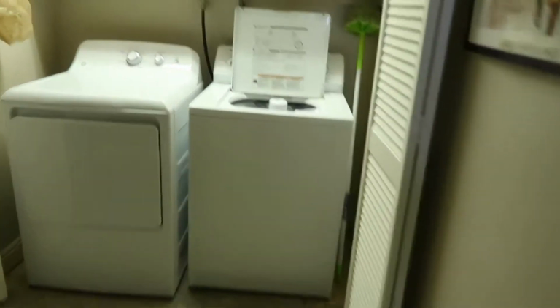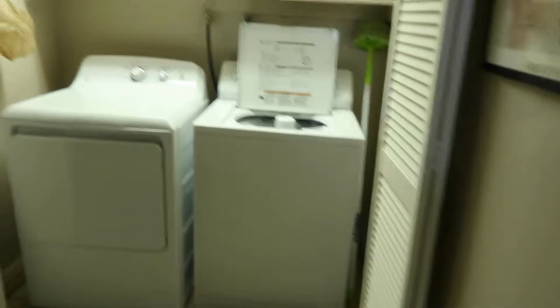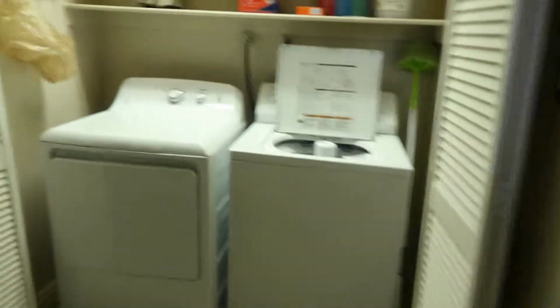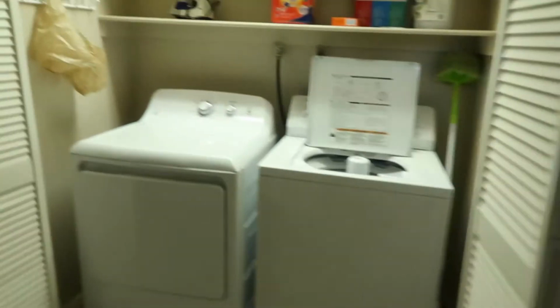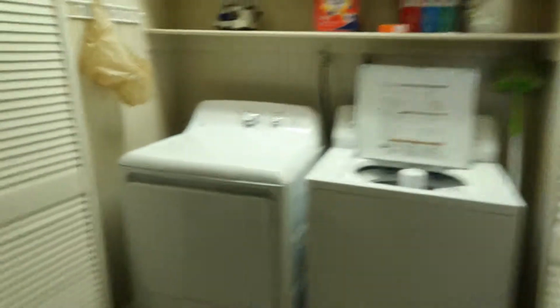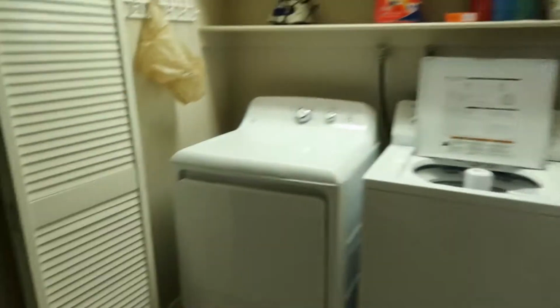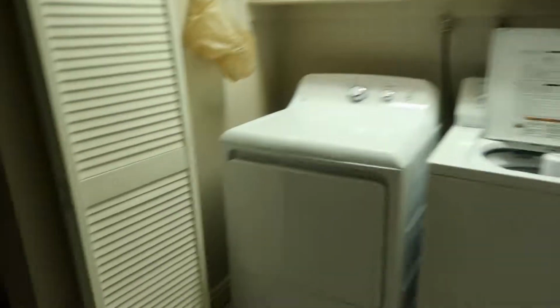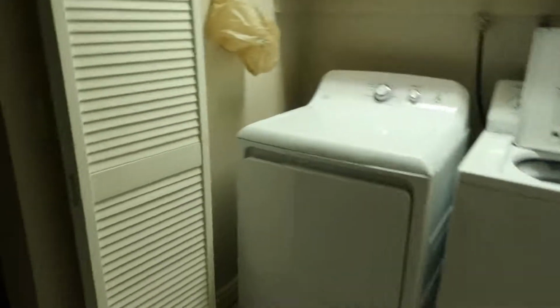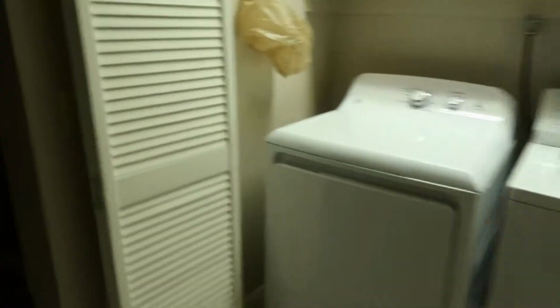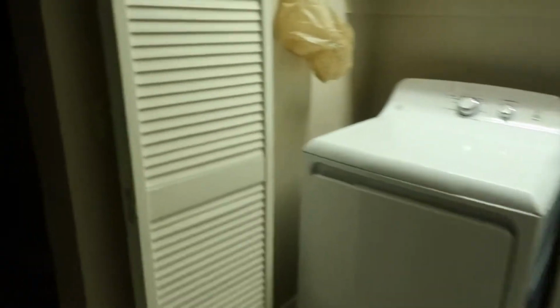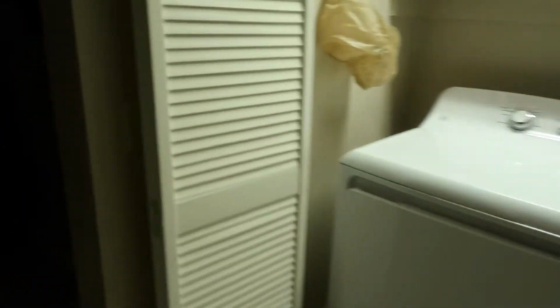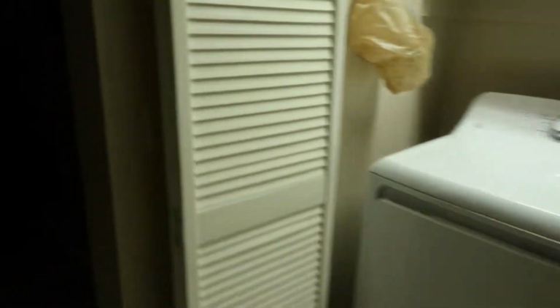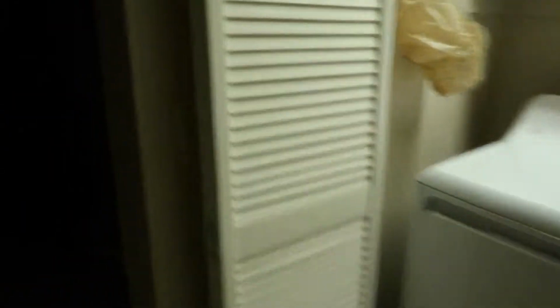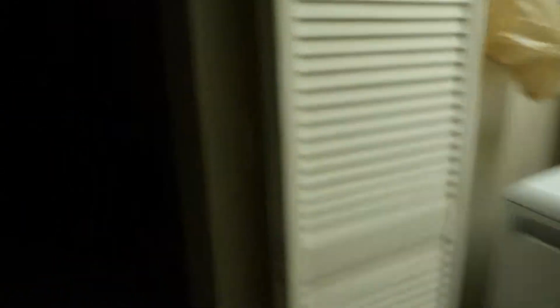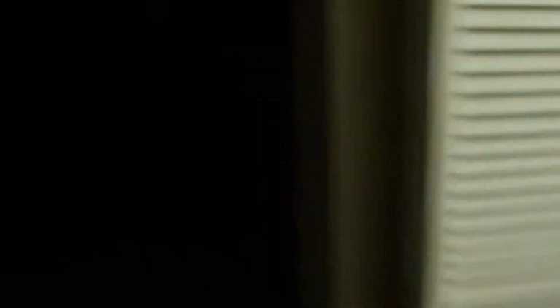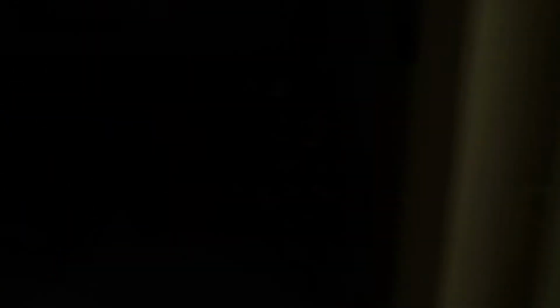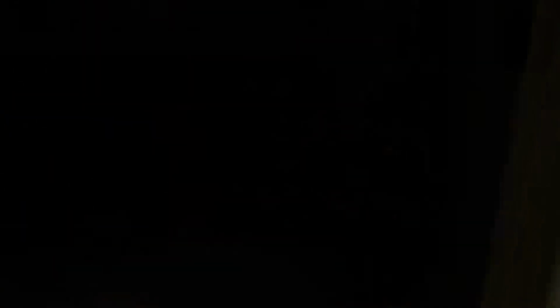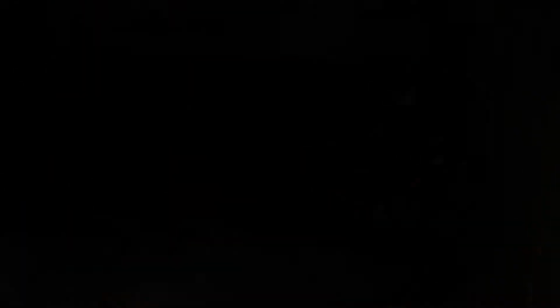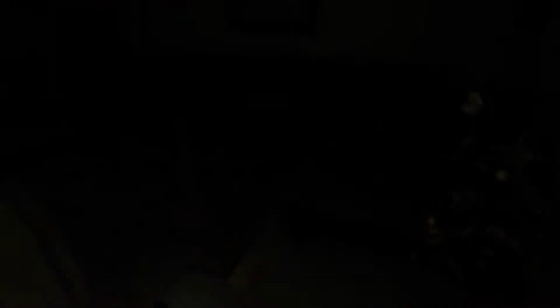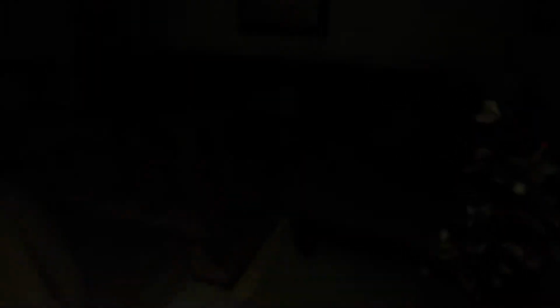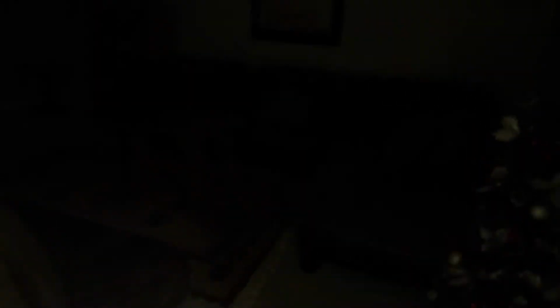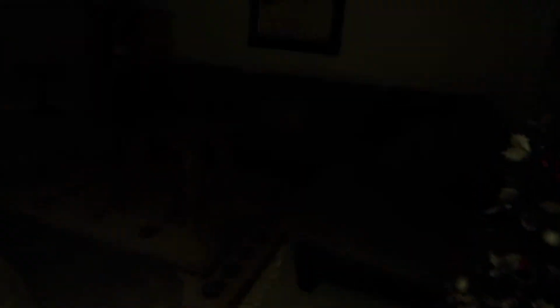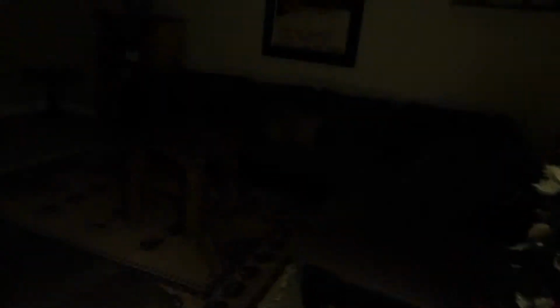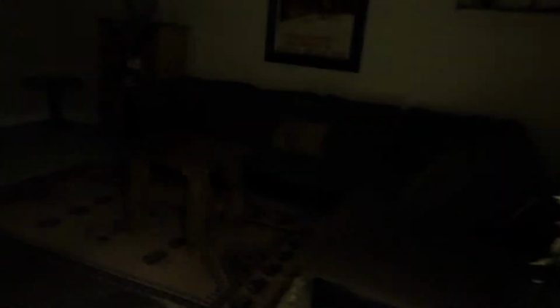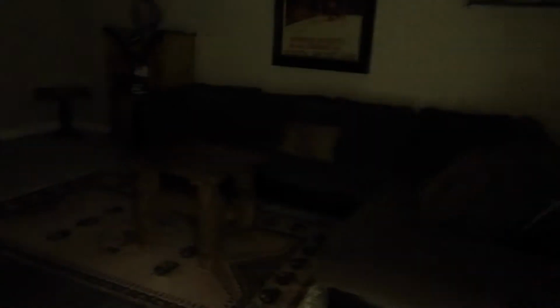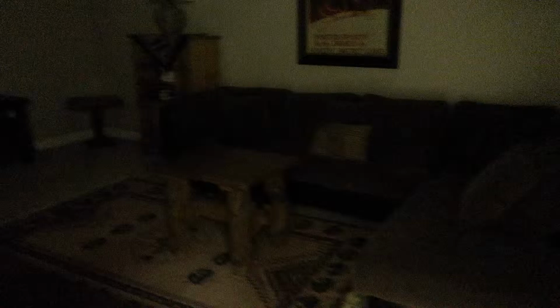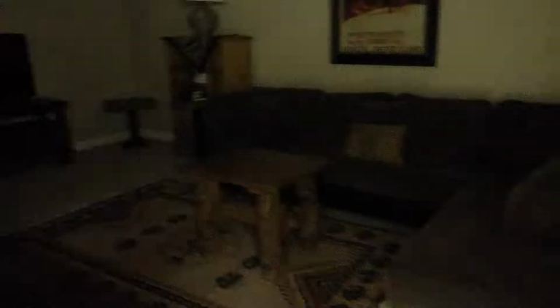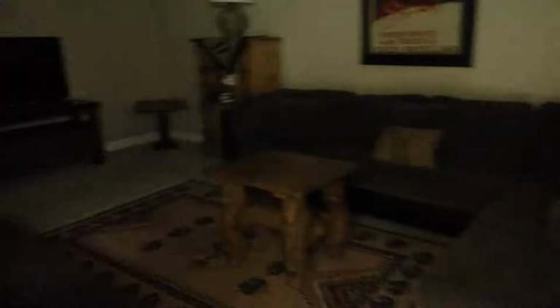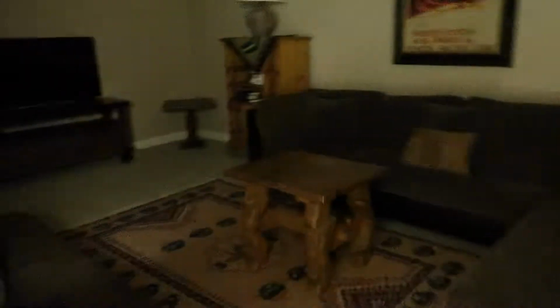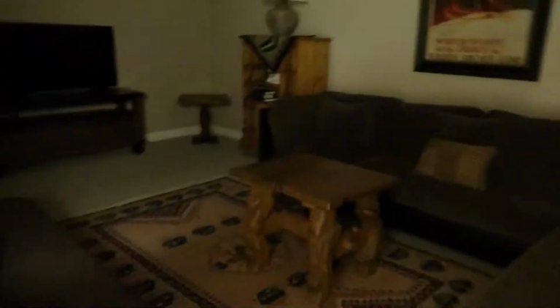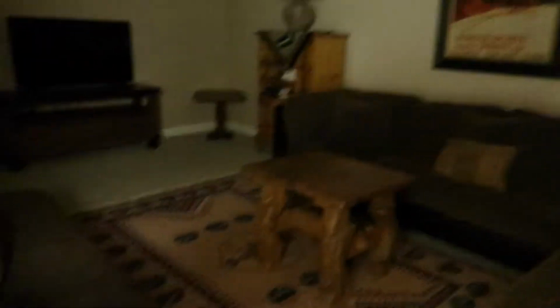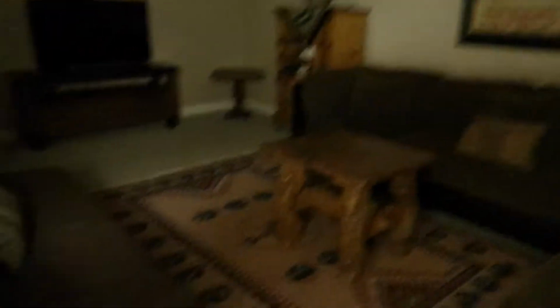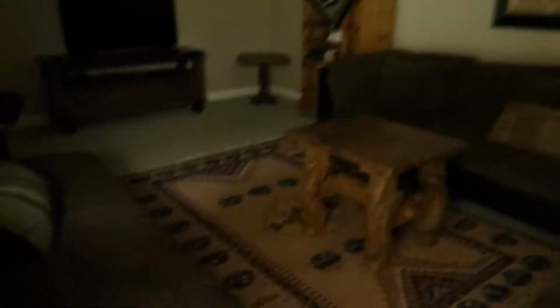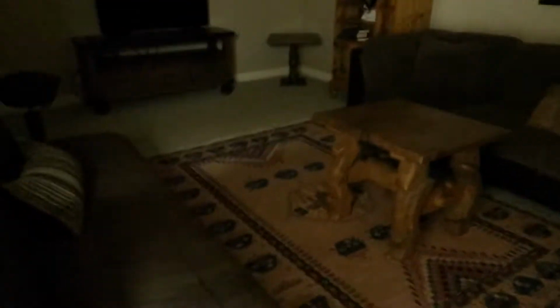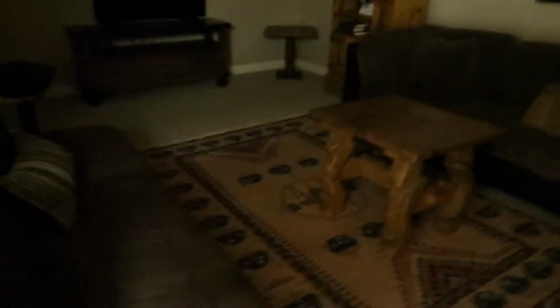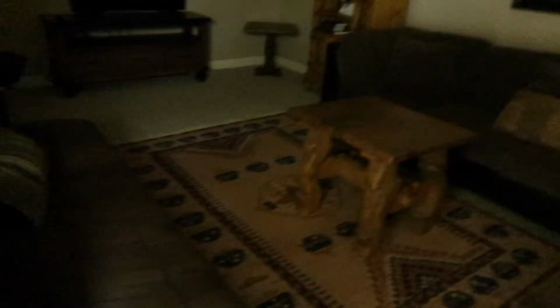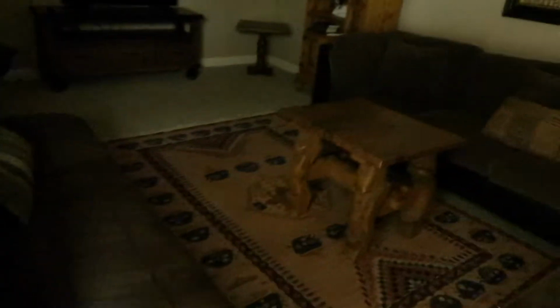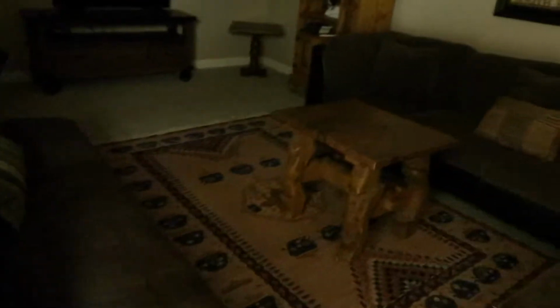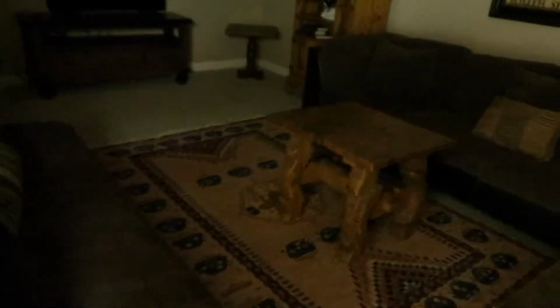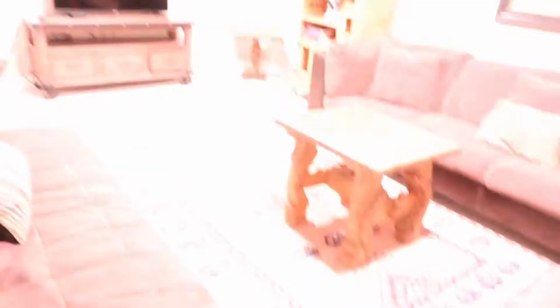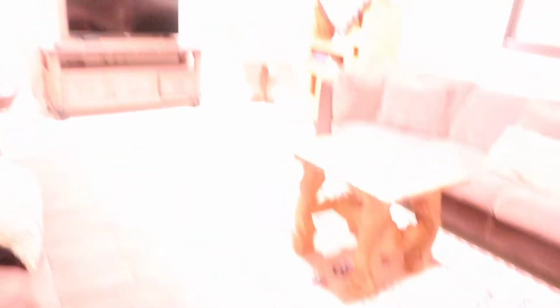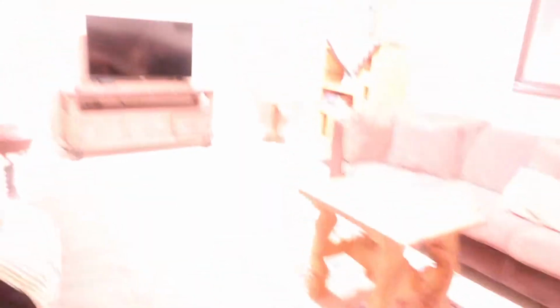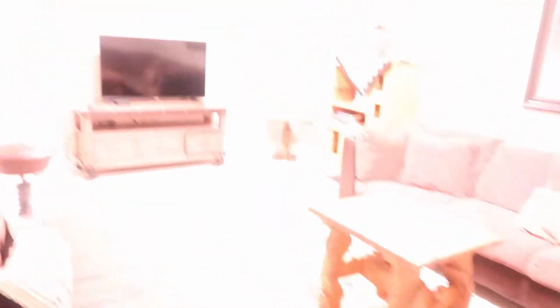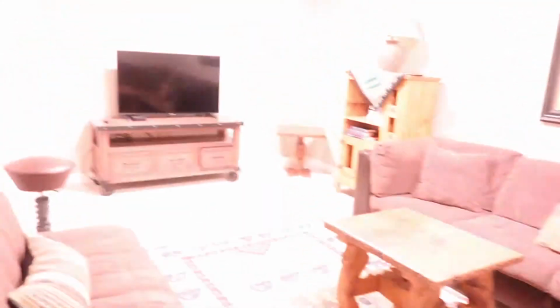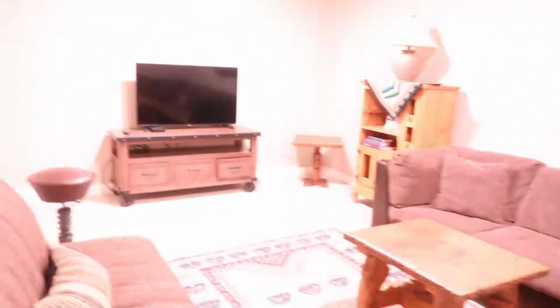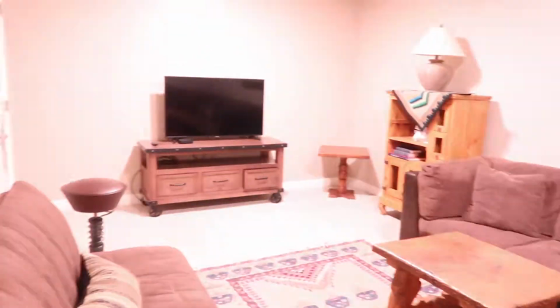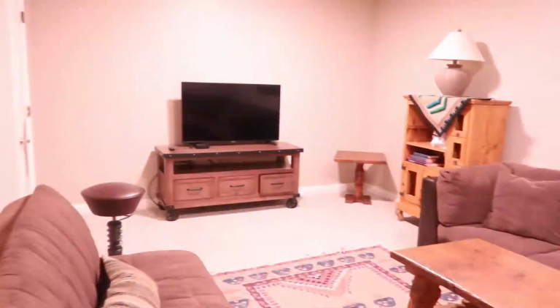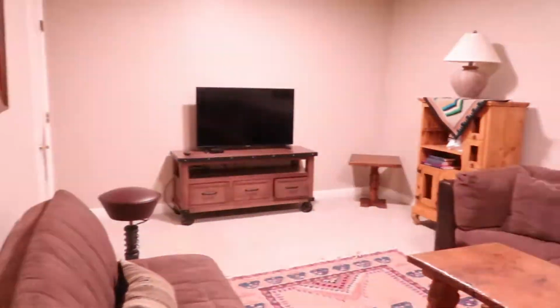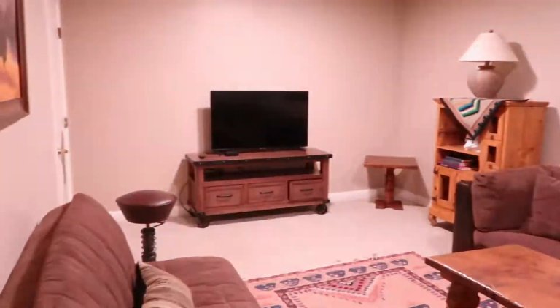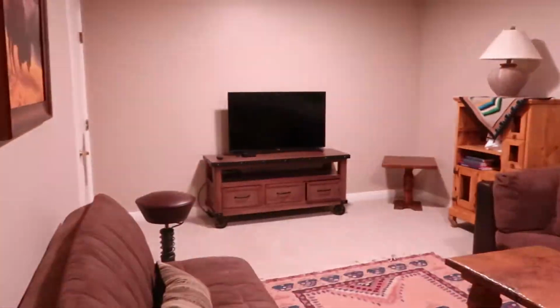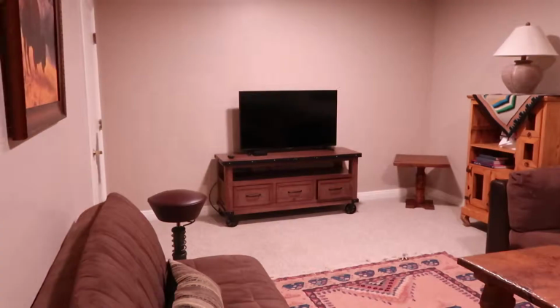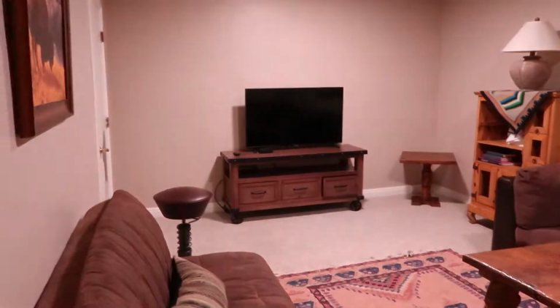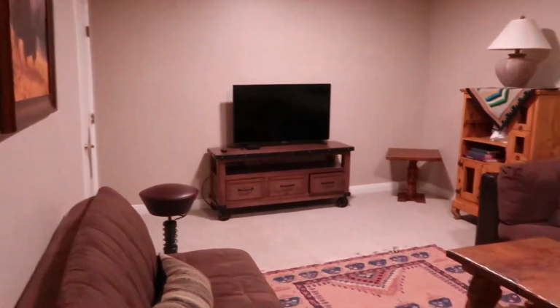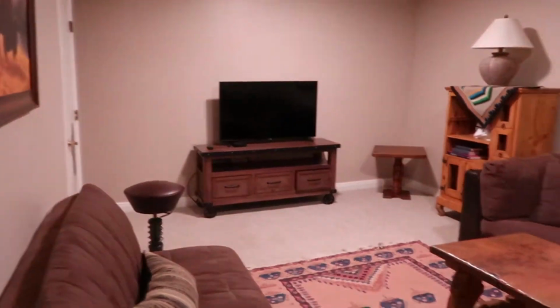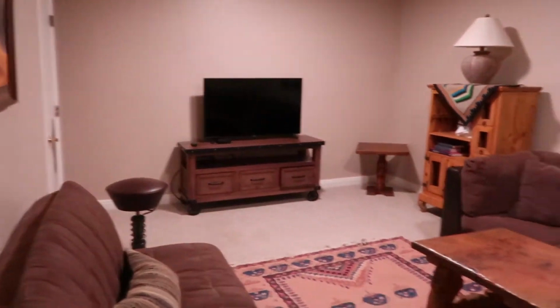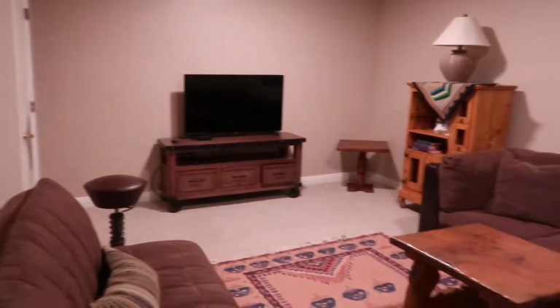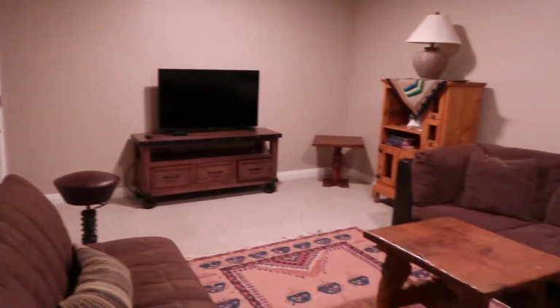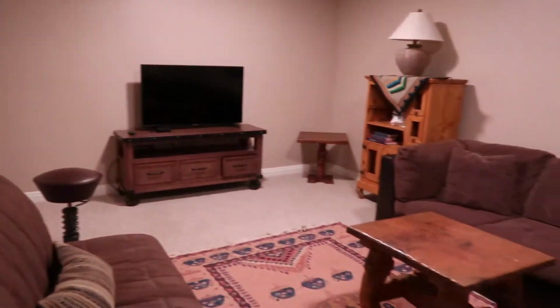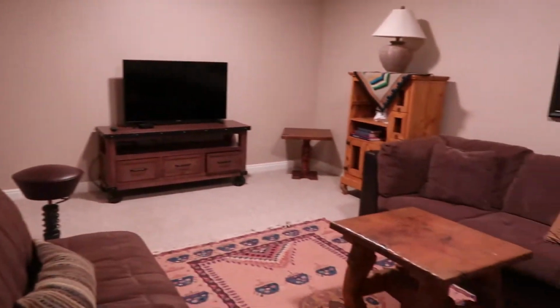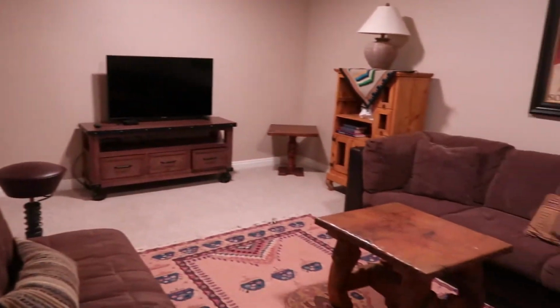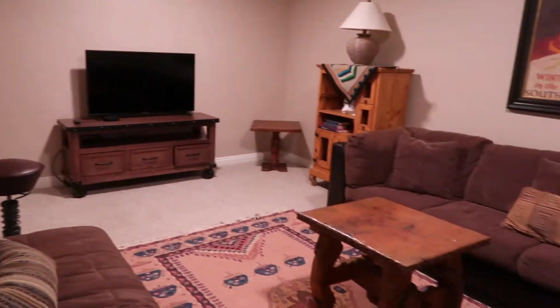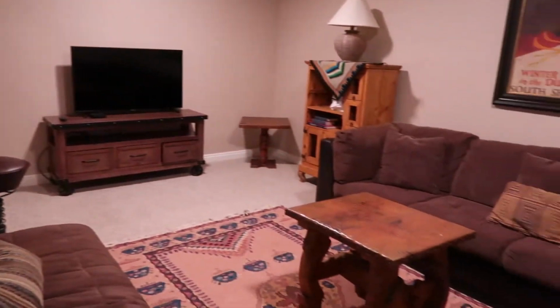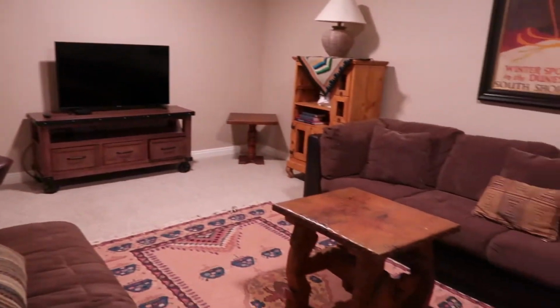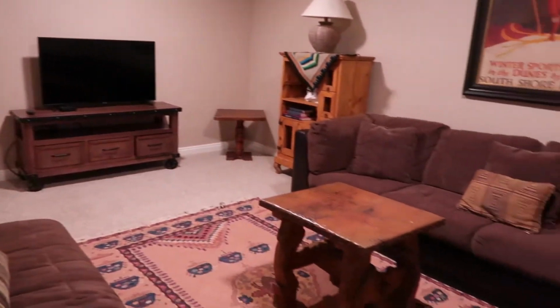Laundry. This area. It's like another living room or another bedroom.